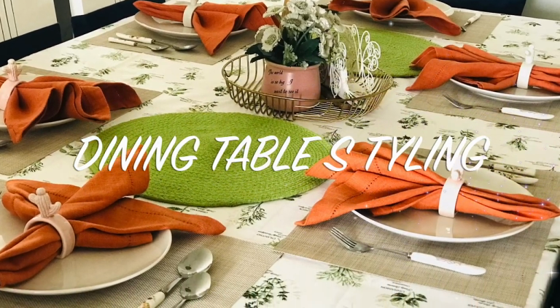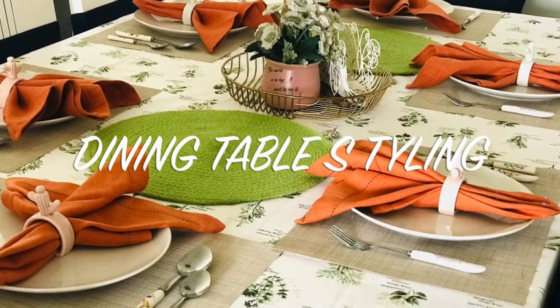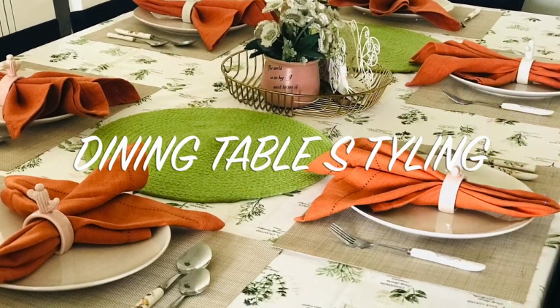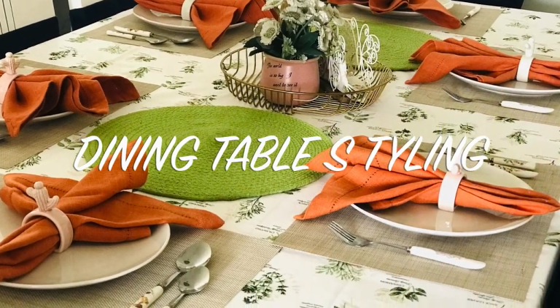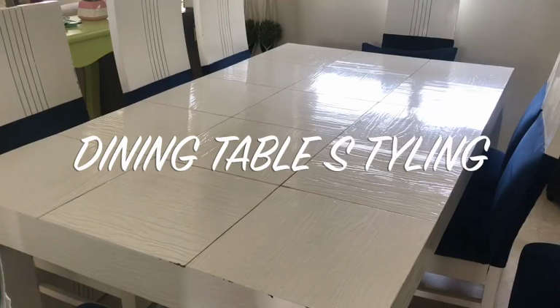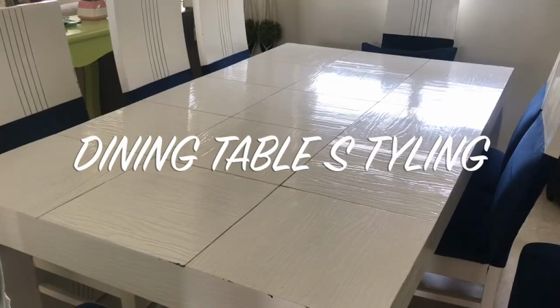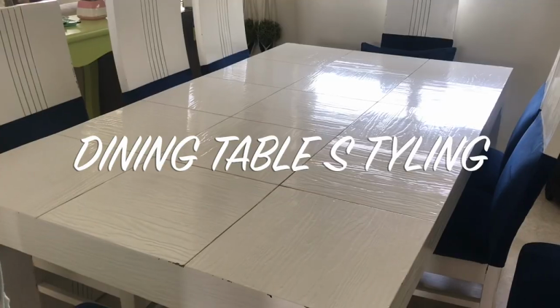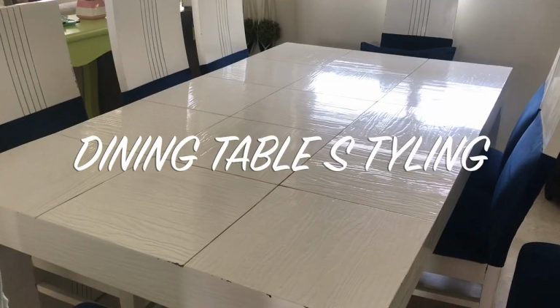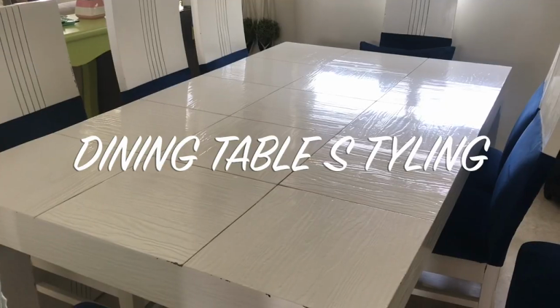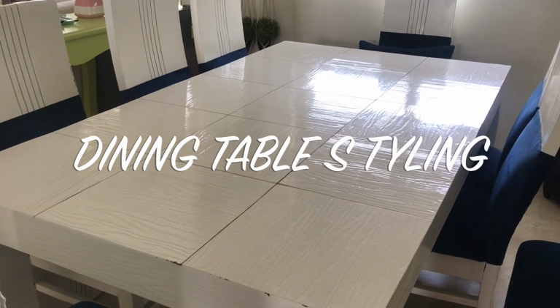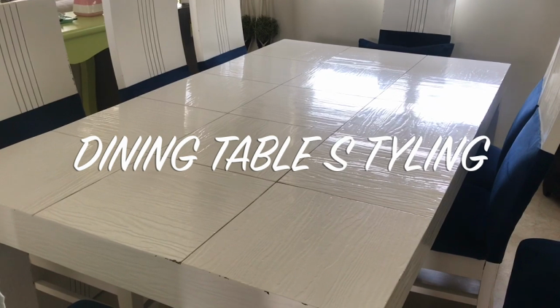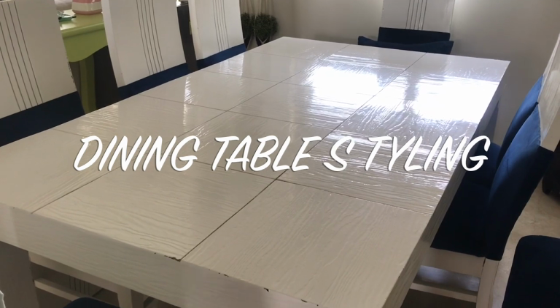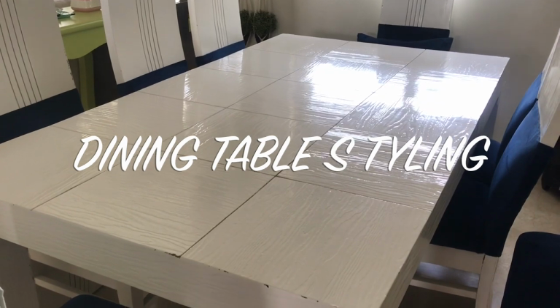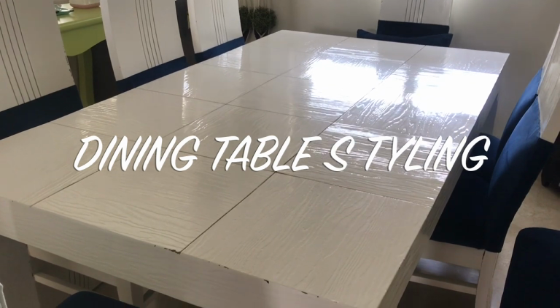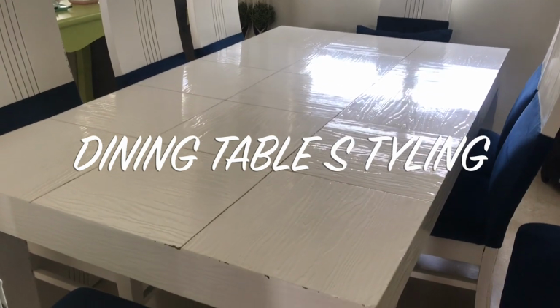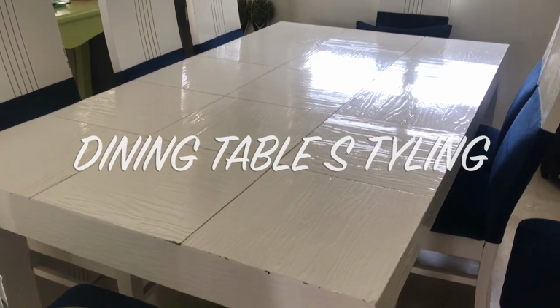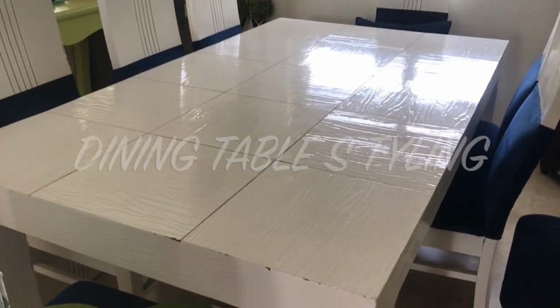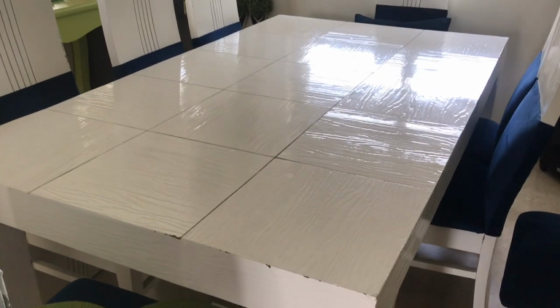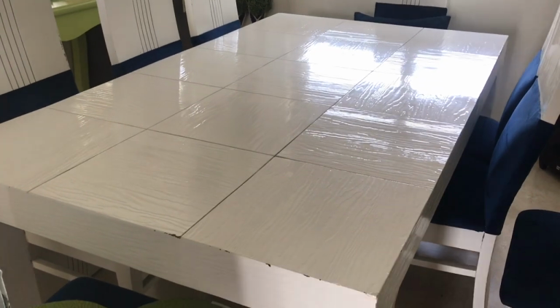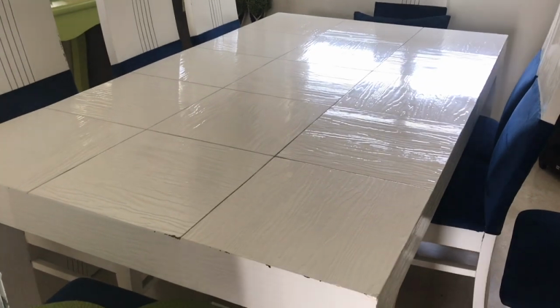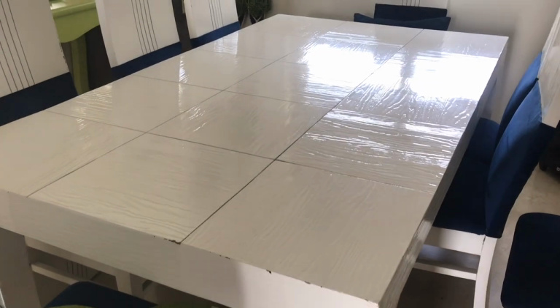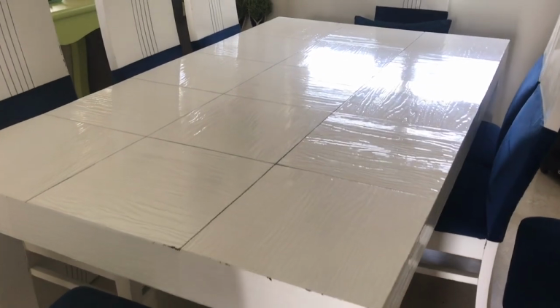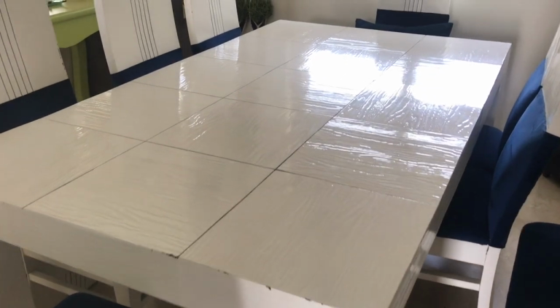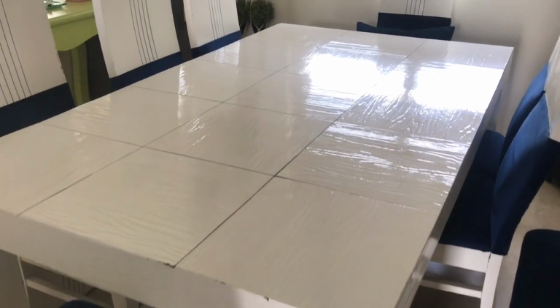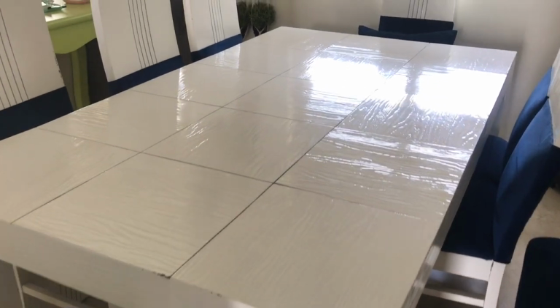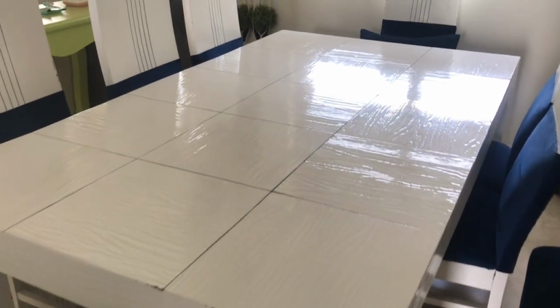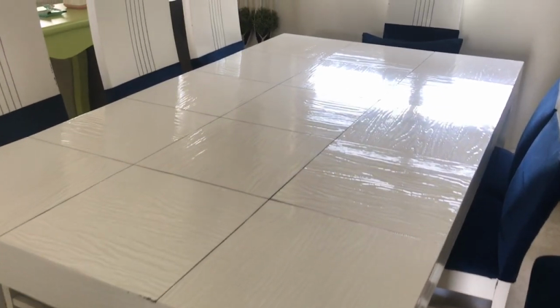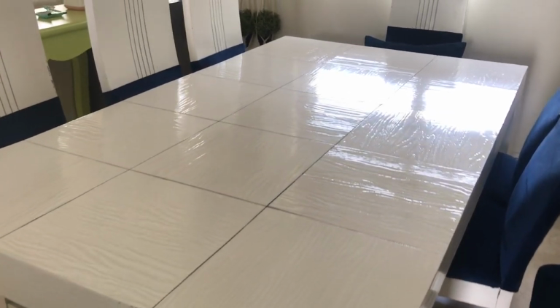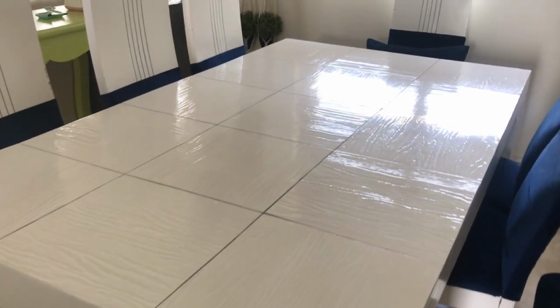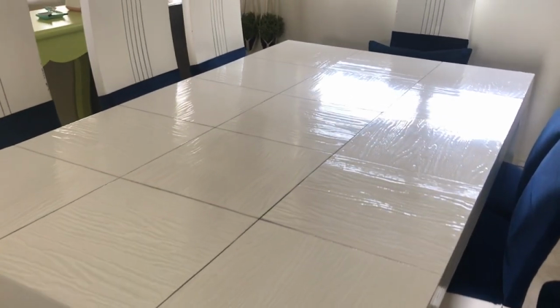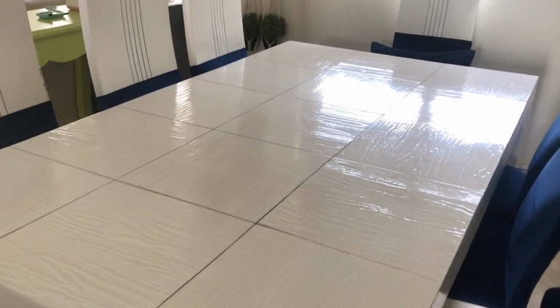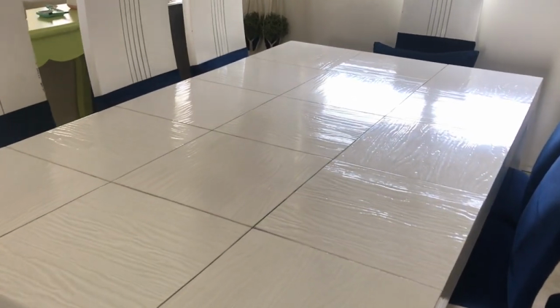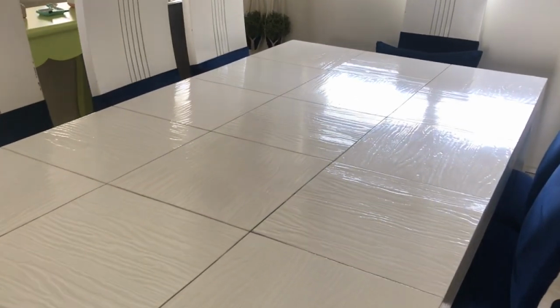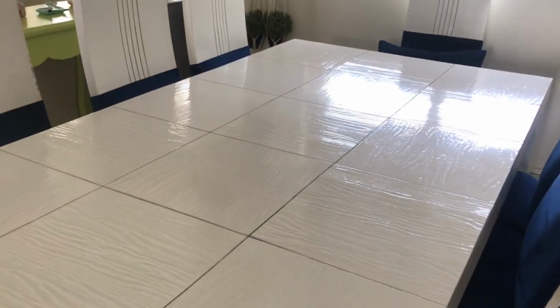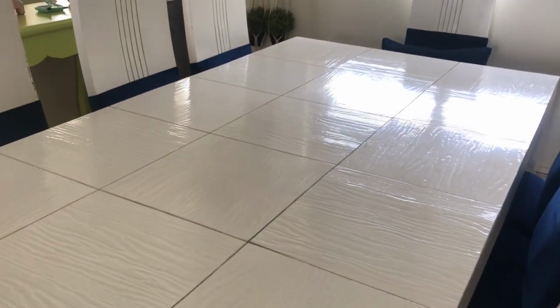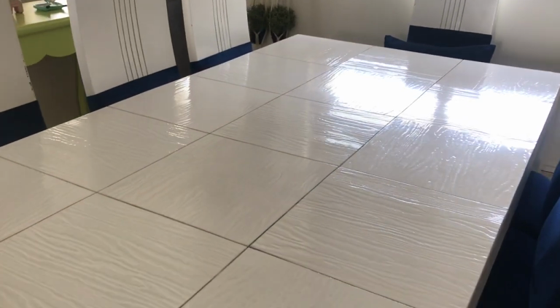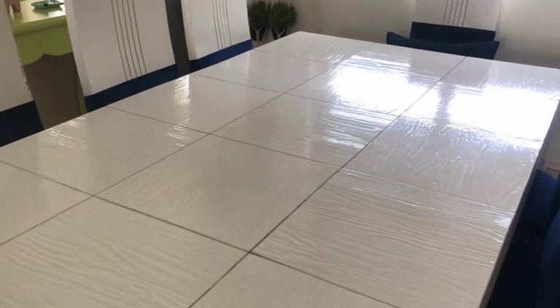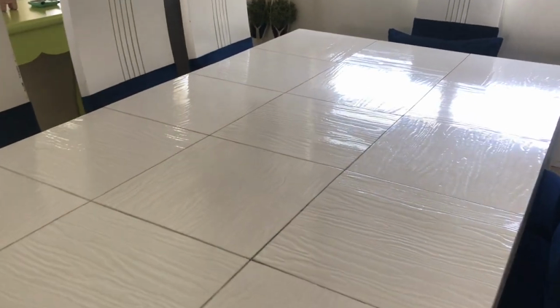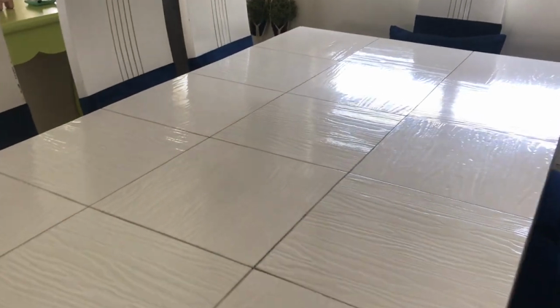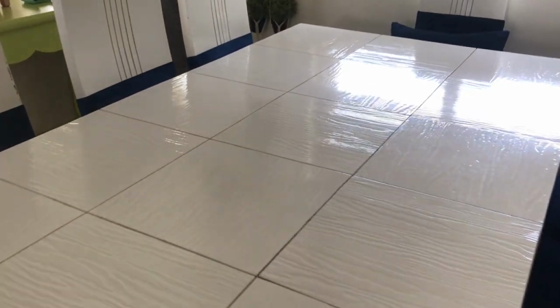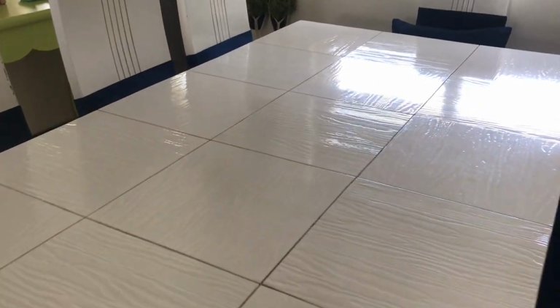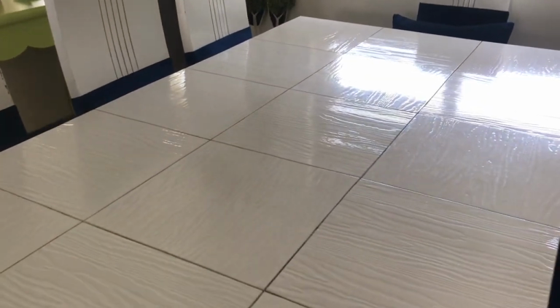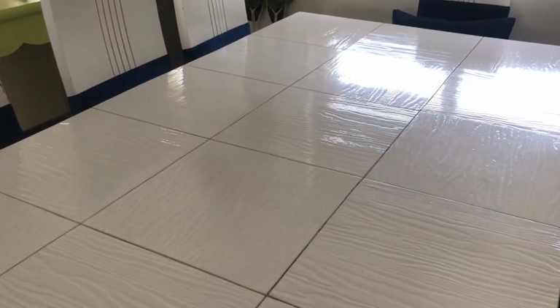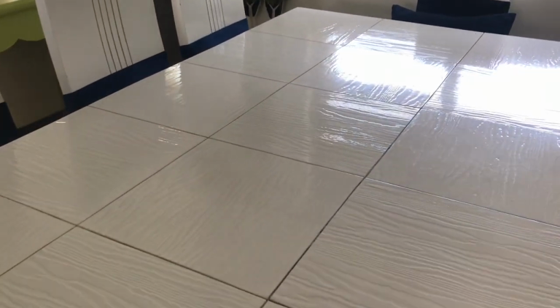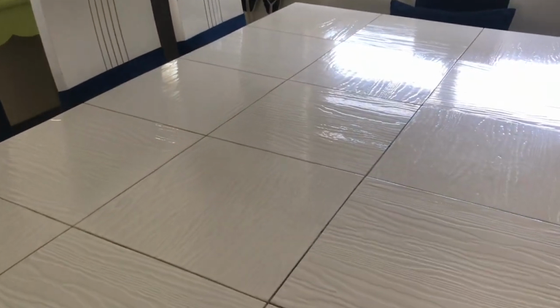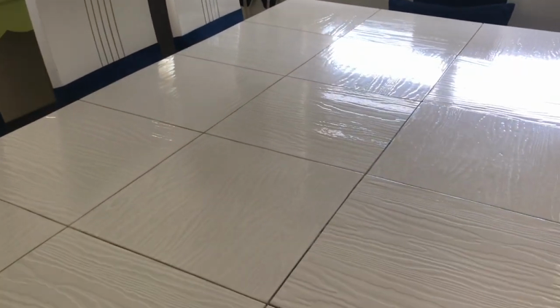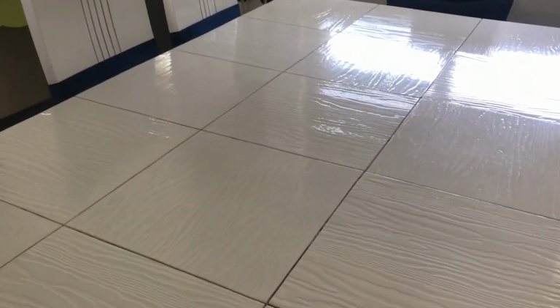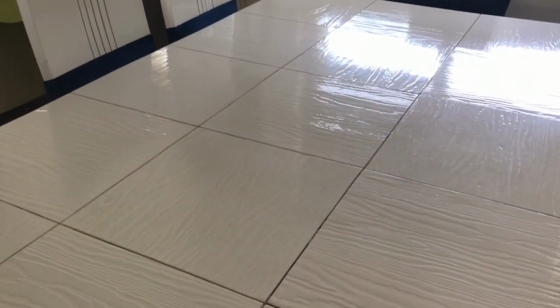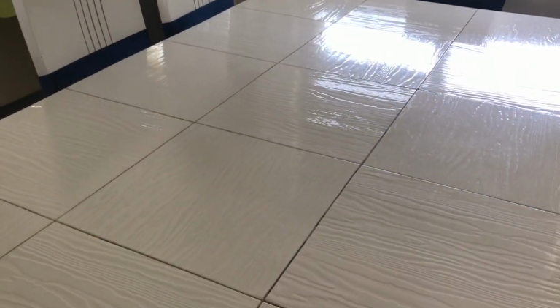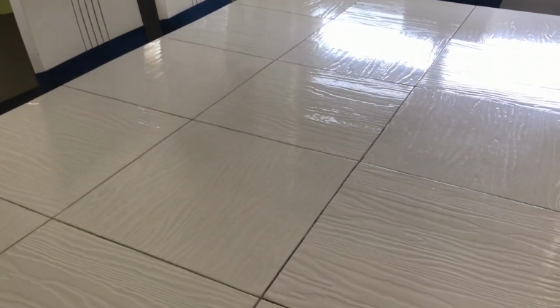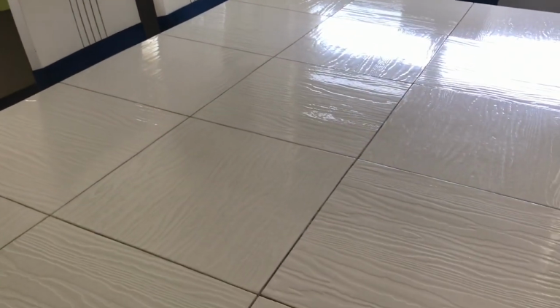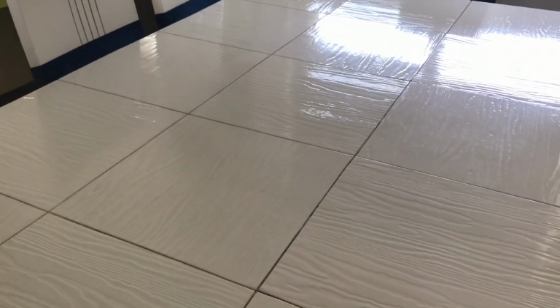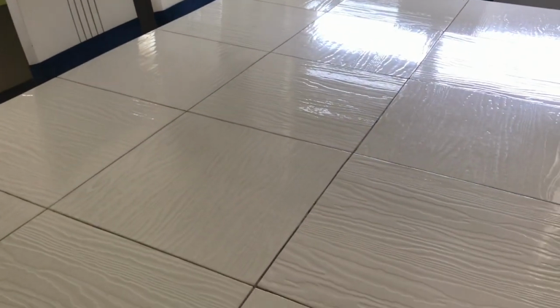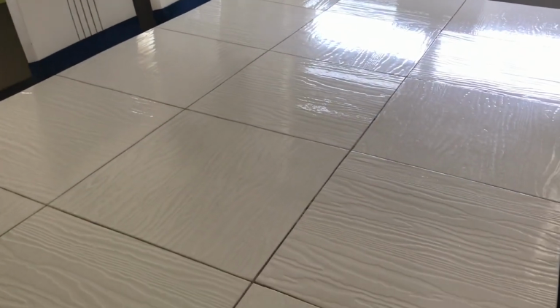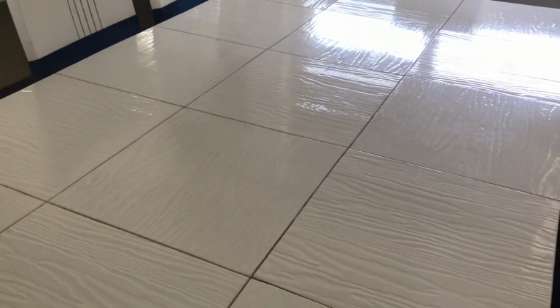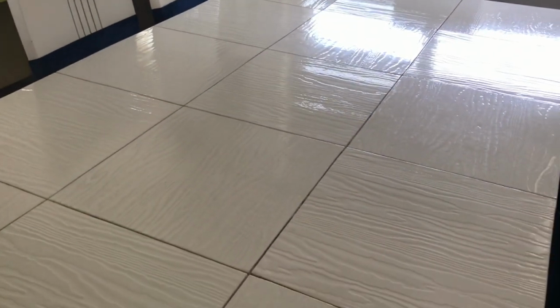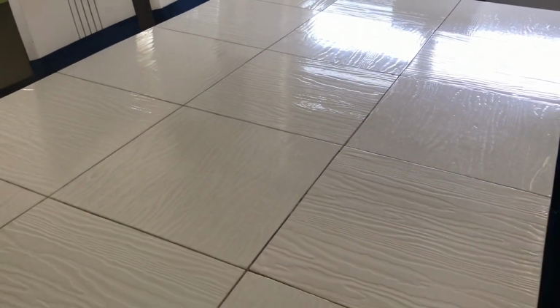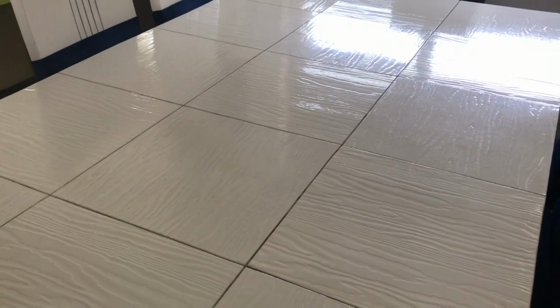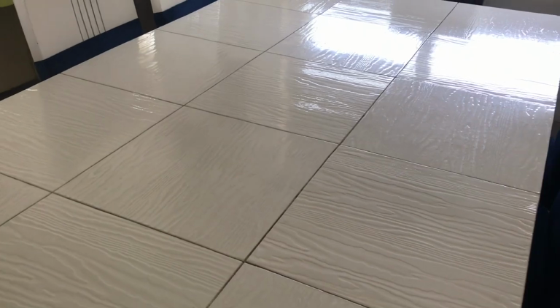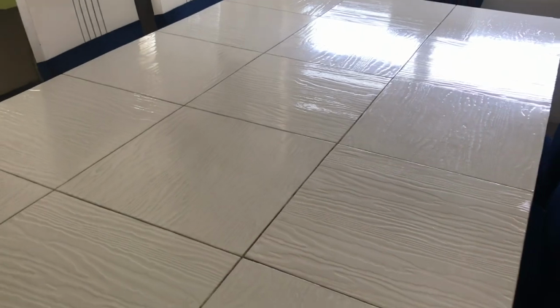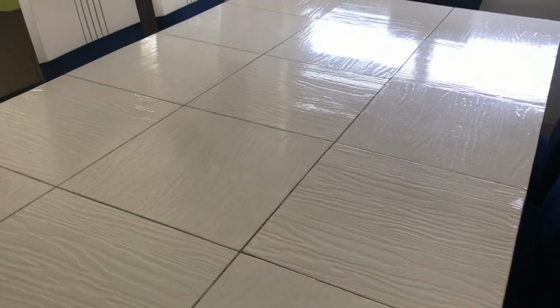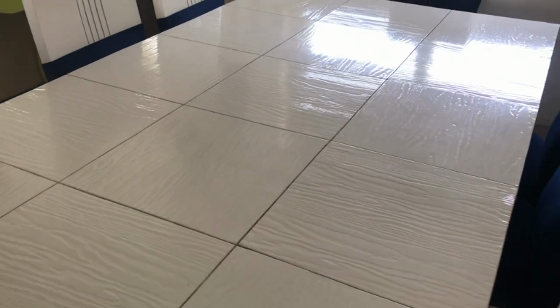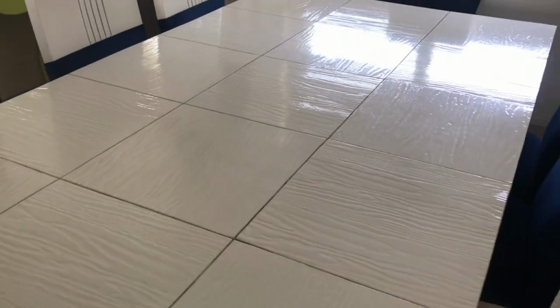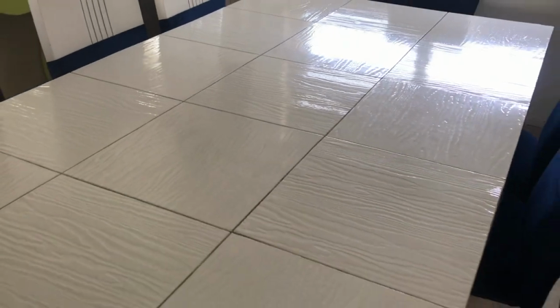Hi guys, today I will show you how I arranged my dining table for dinner at home.